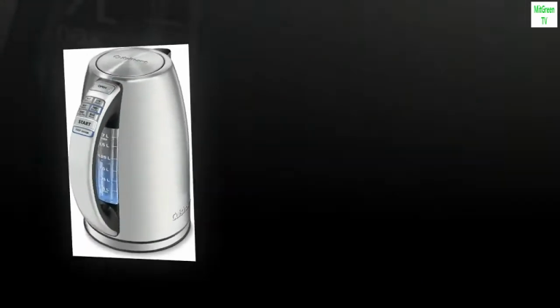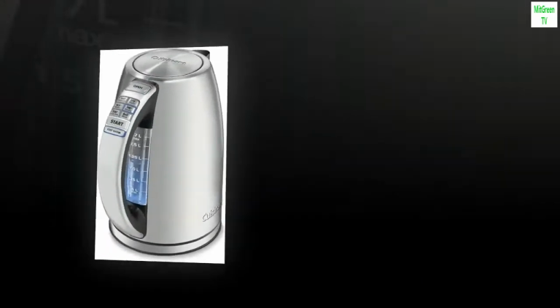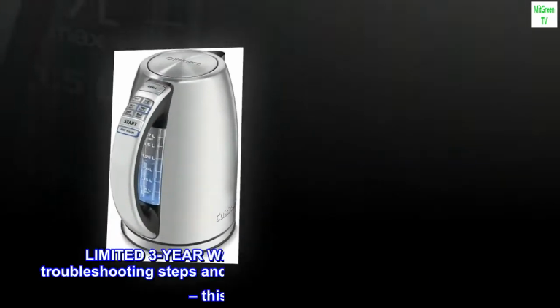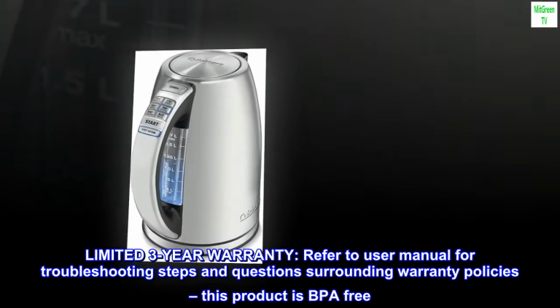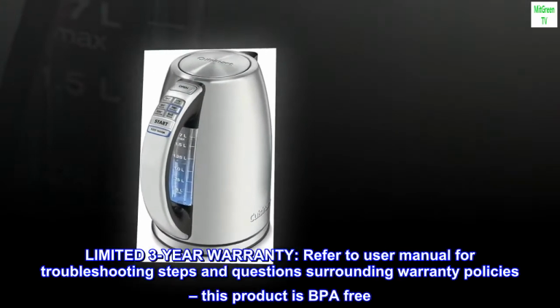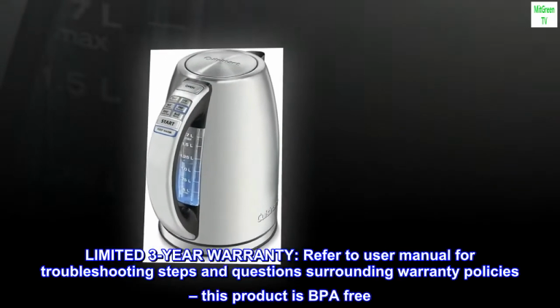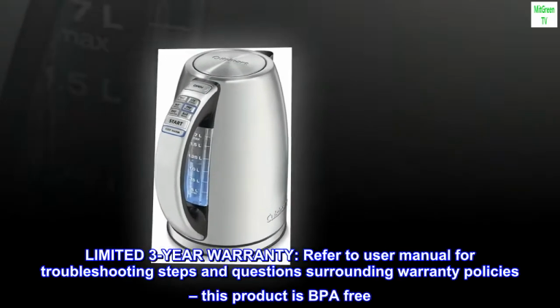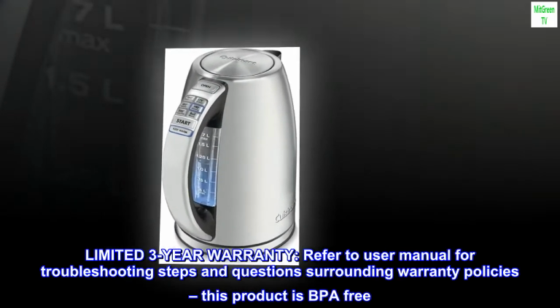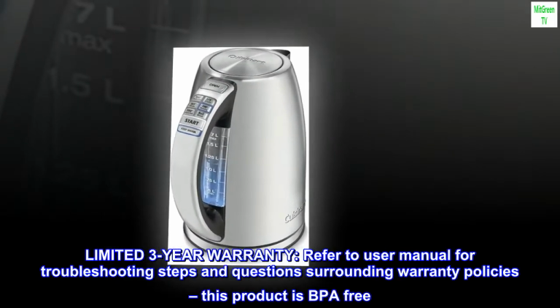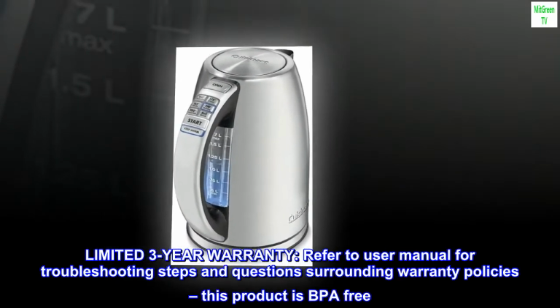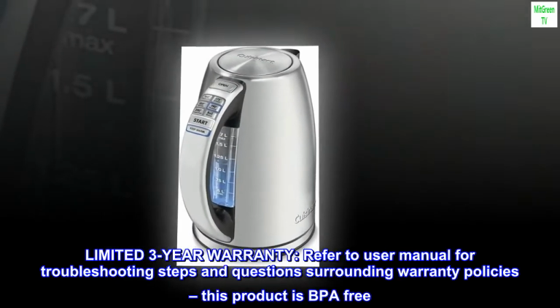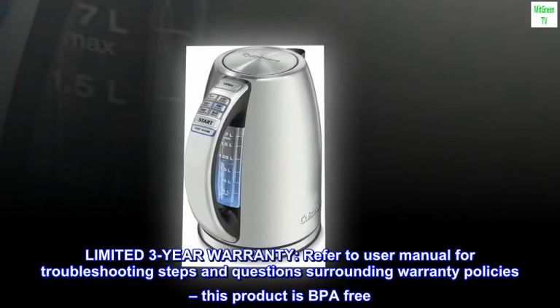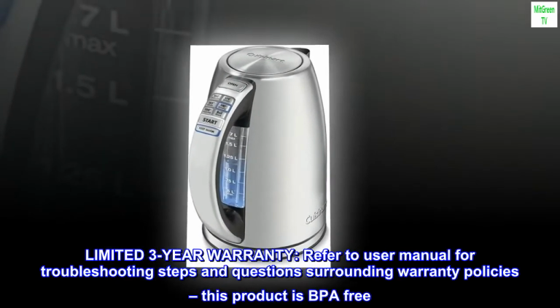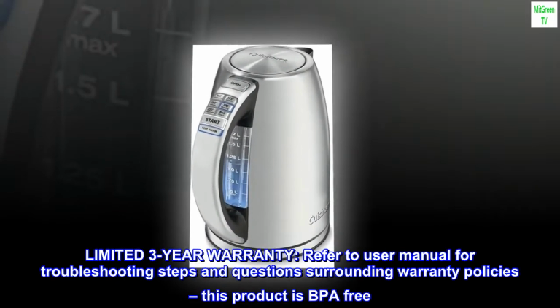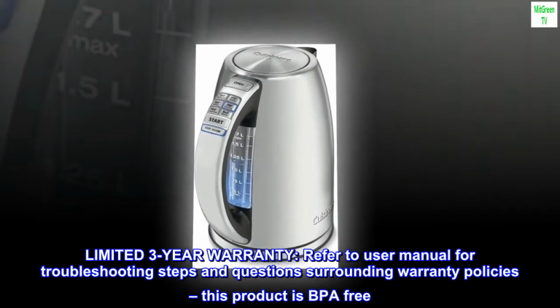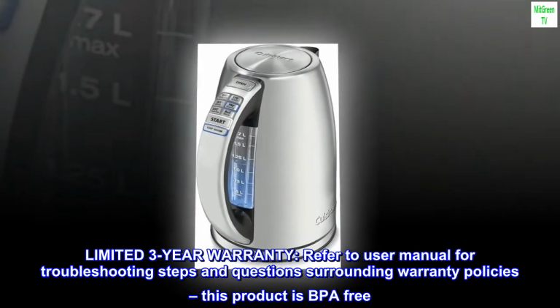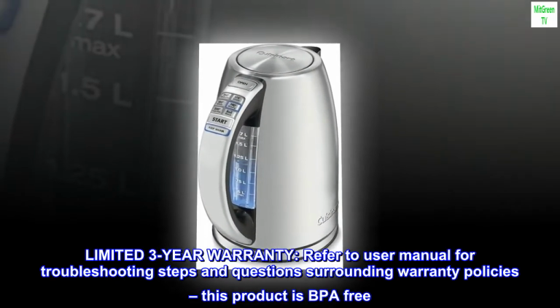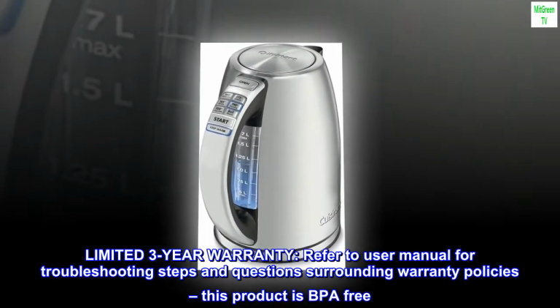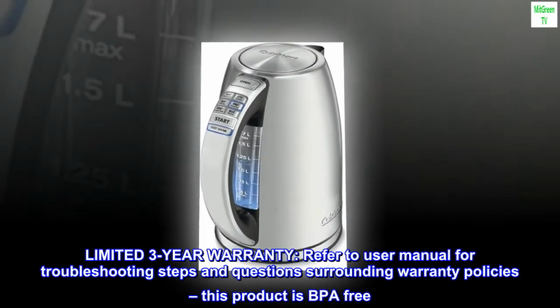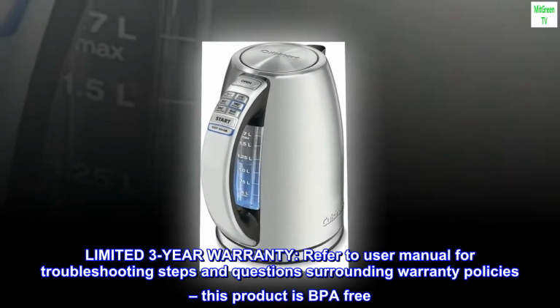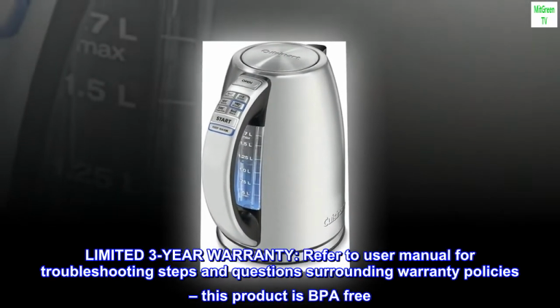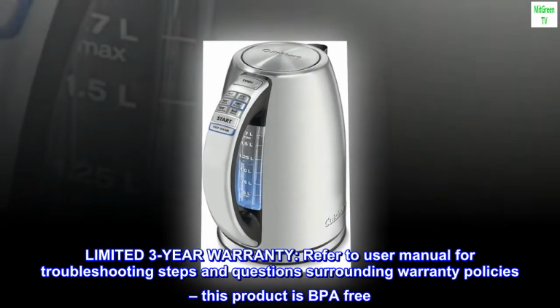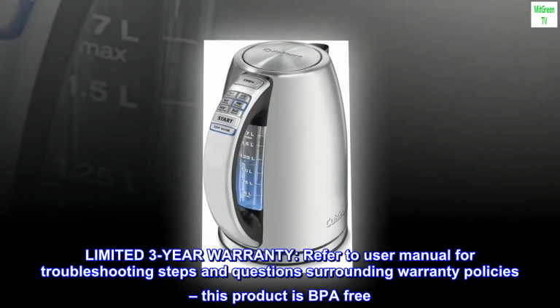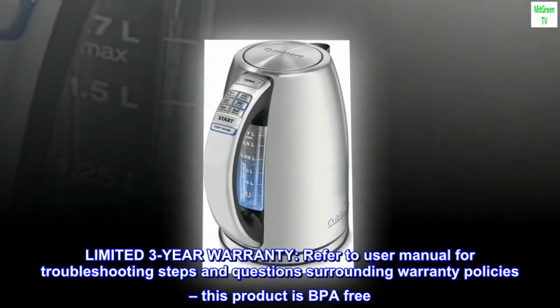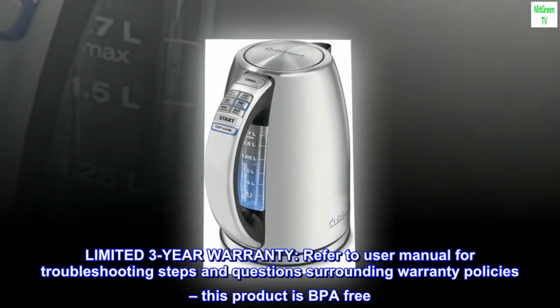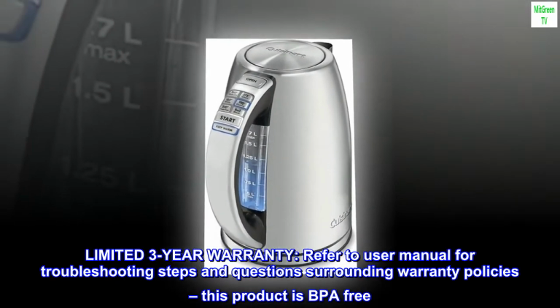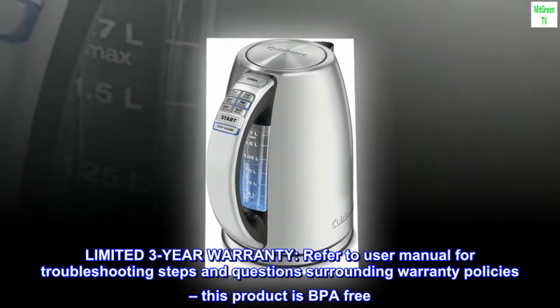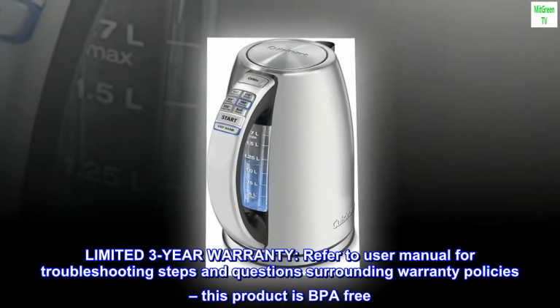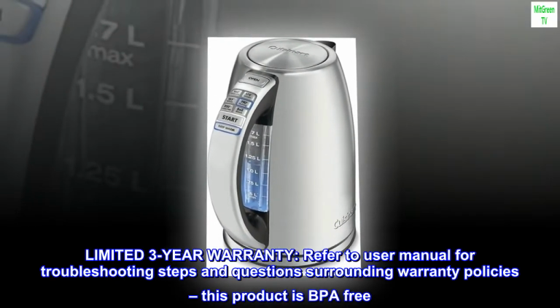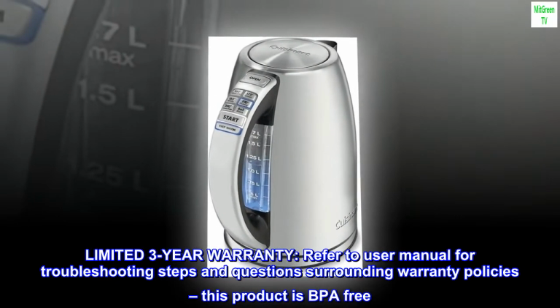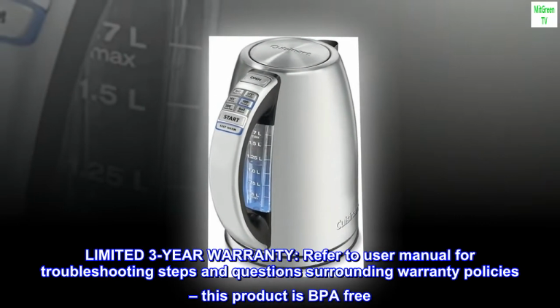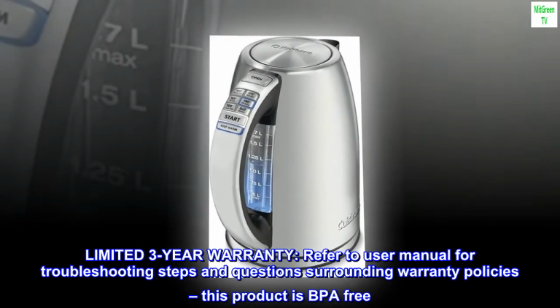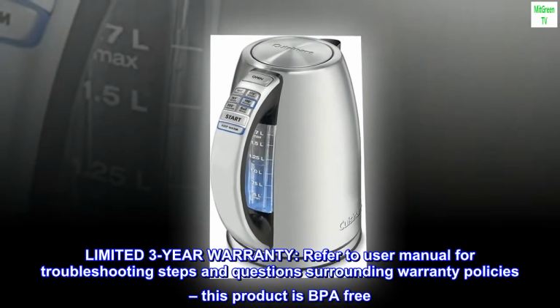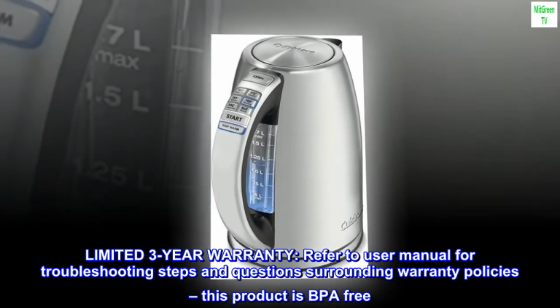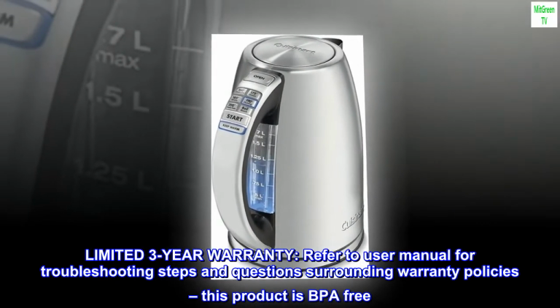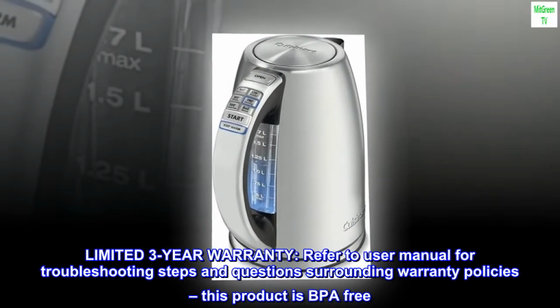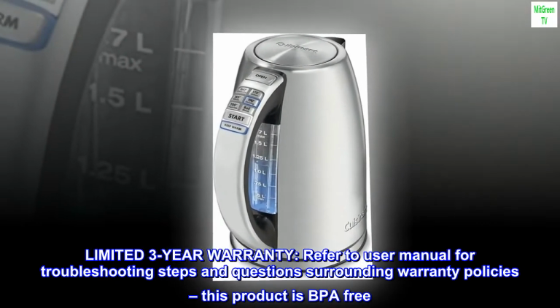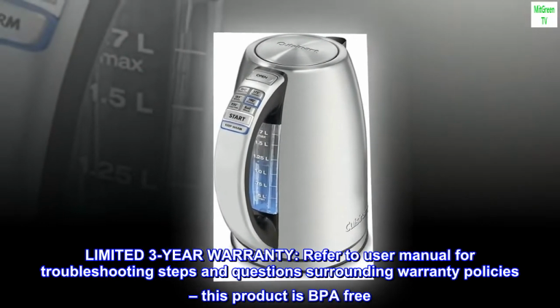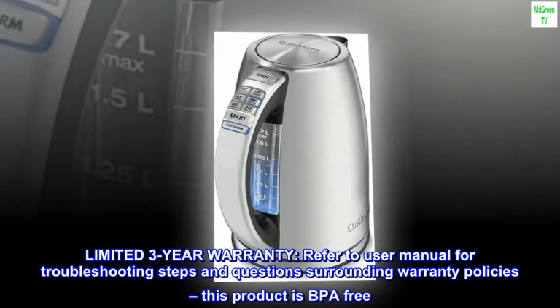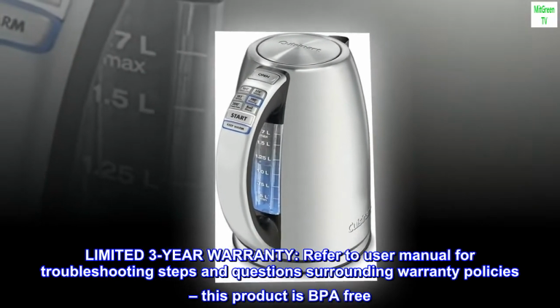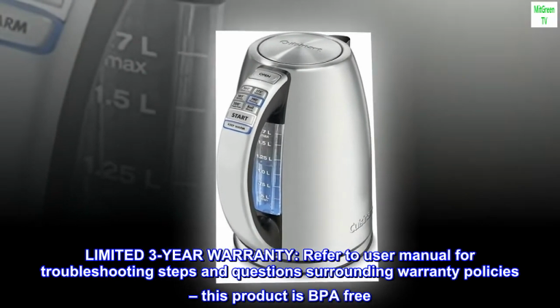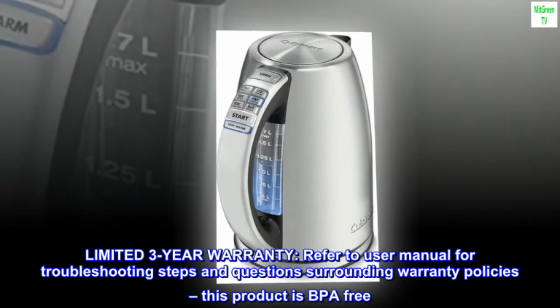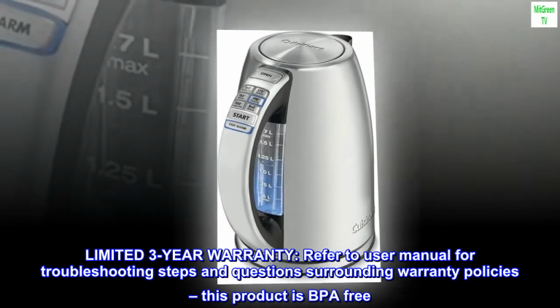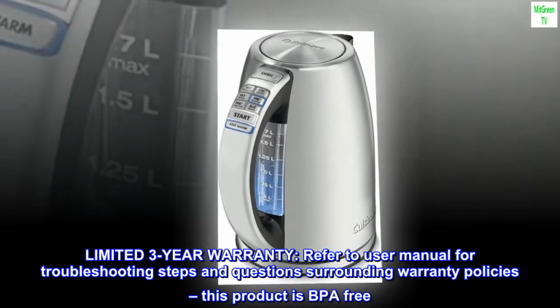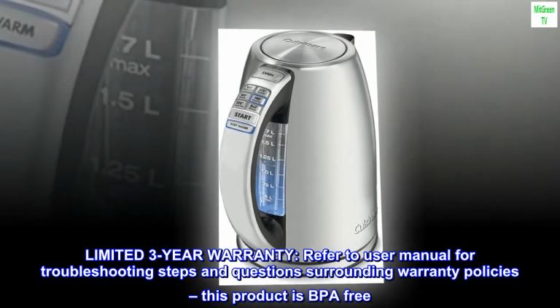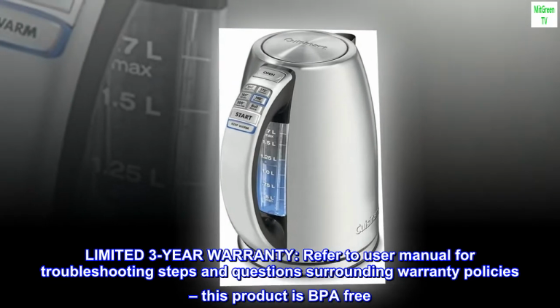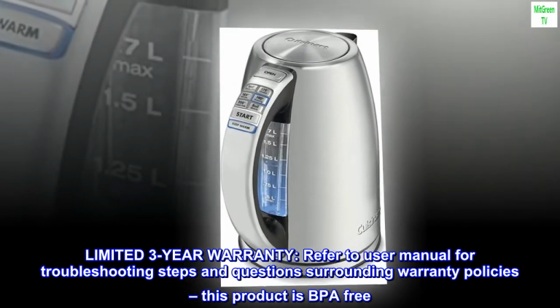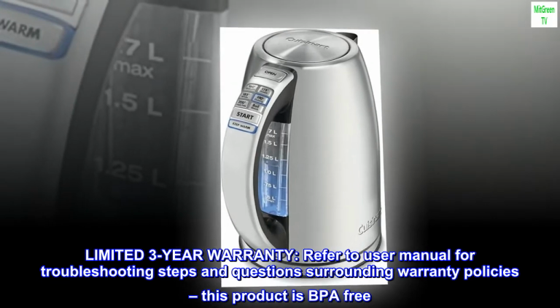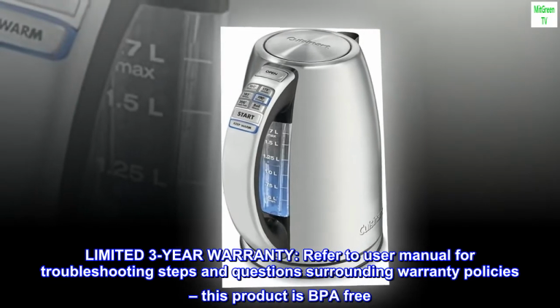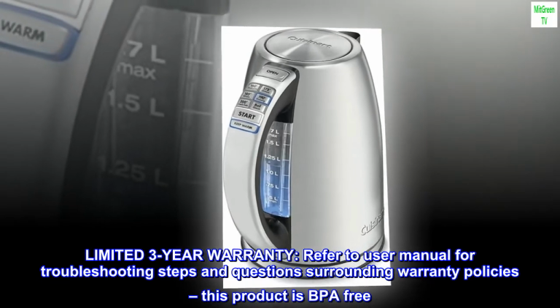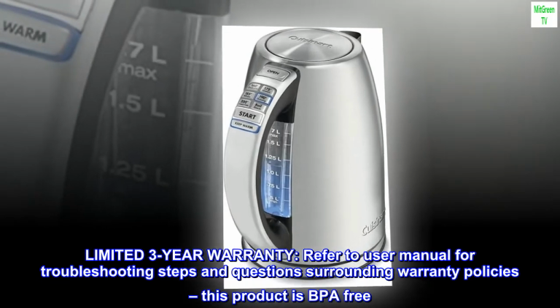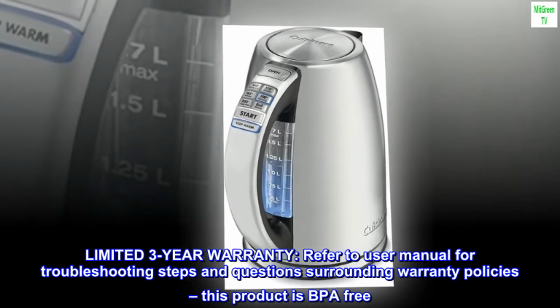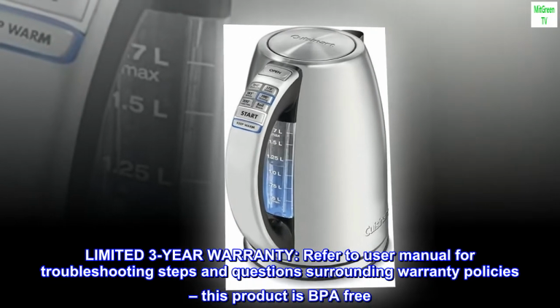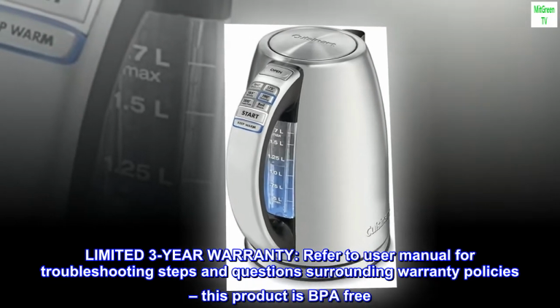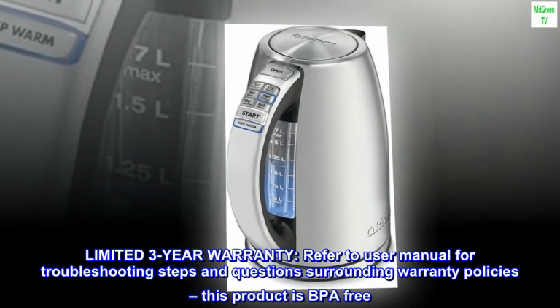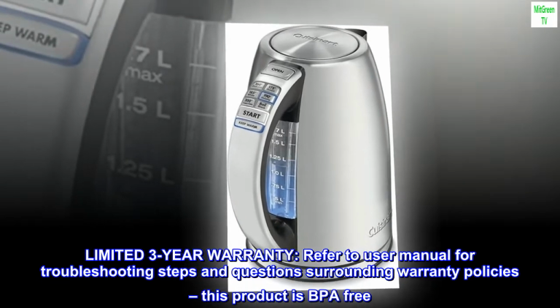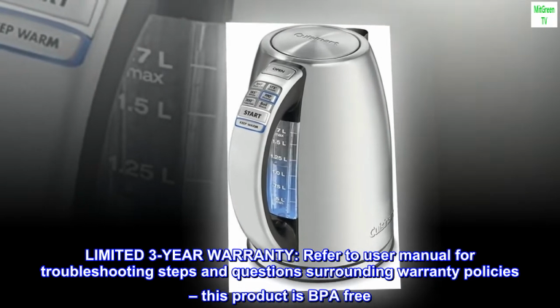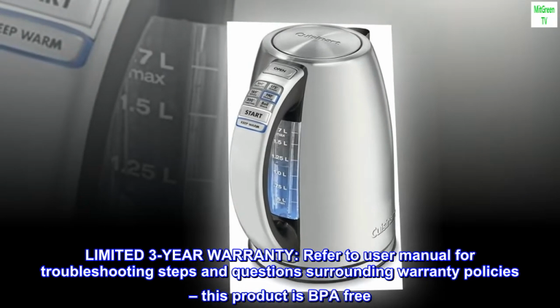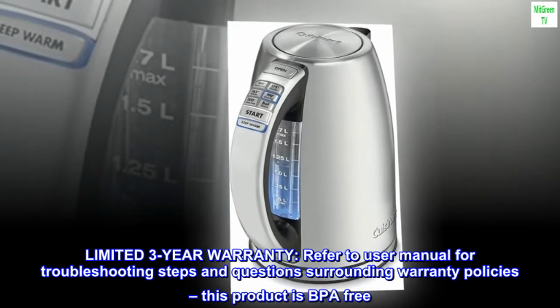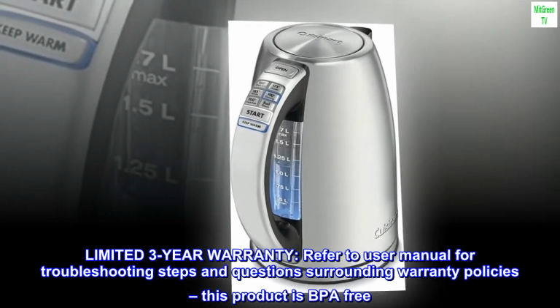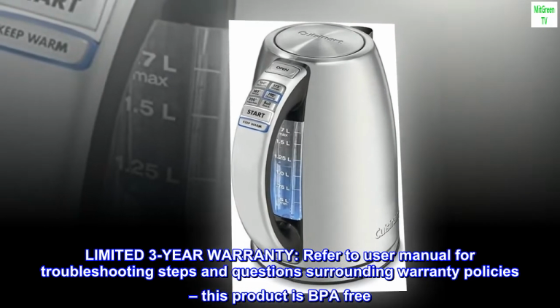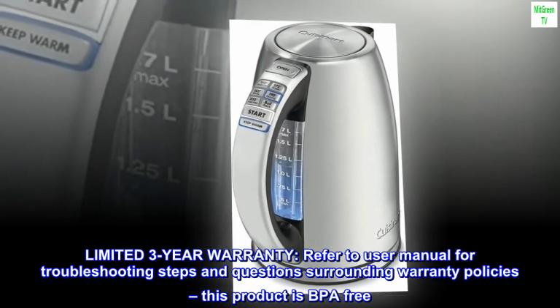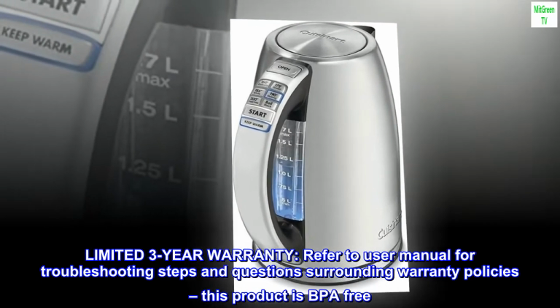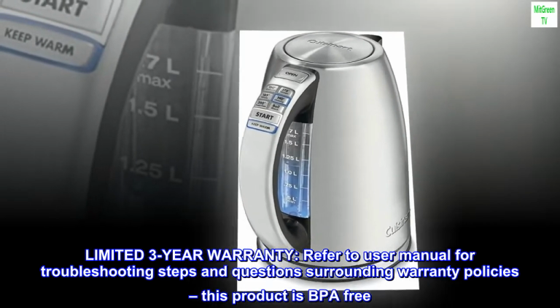Limited 3-year warranty — refer to the user manual for troubleshooting steps and questions surrounding warranty policies. This product is BPA-free.